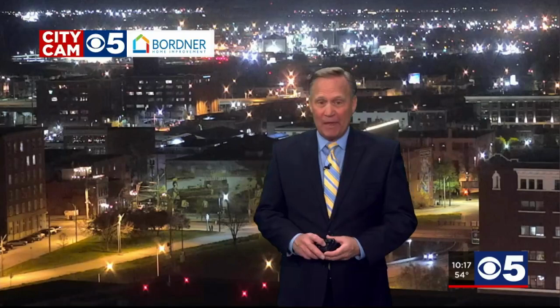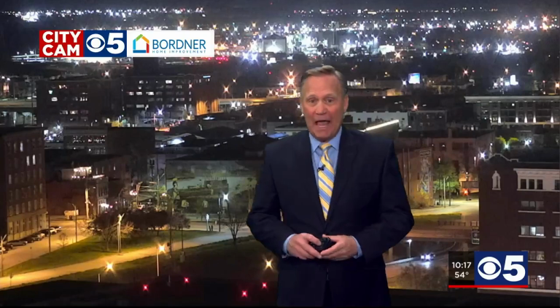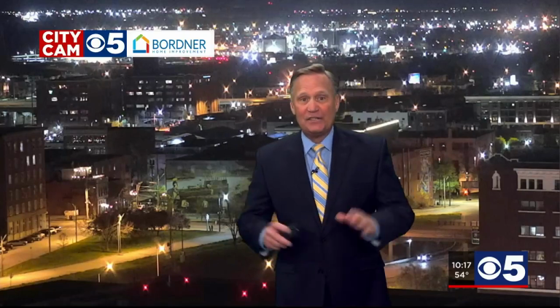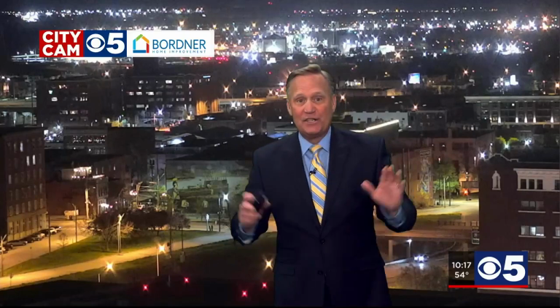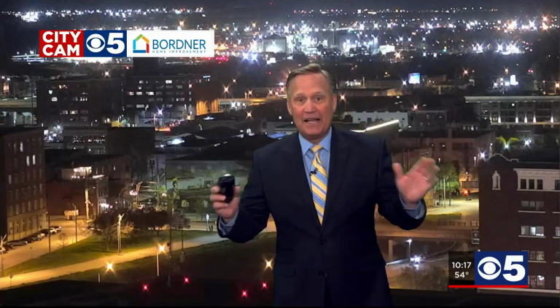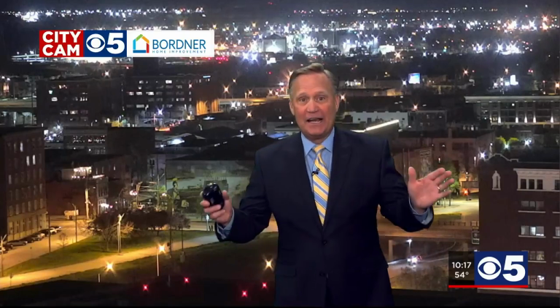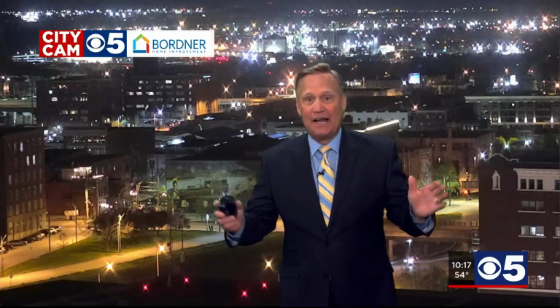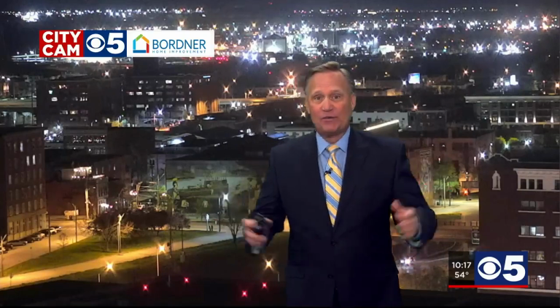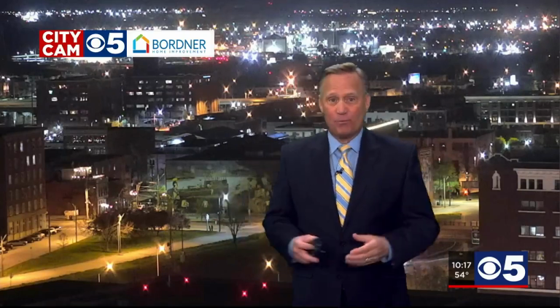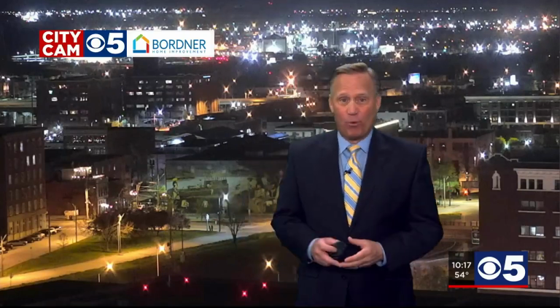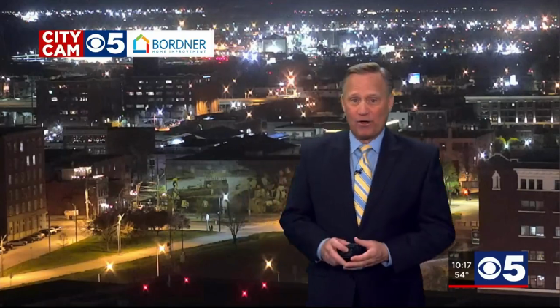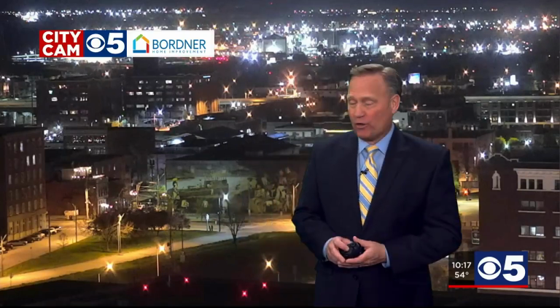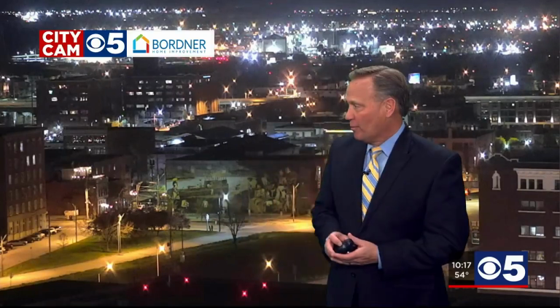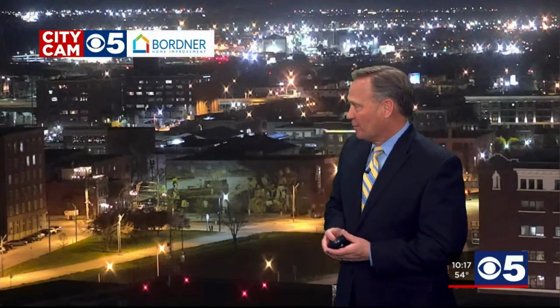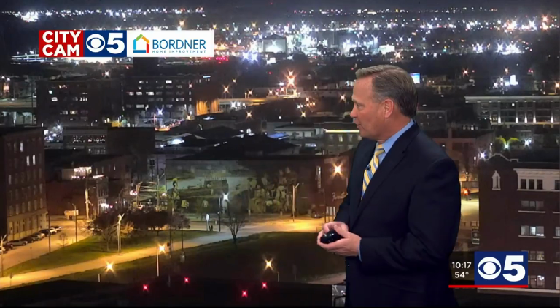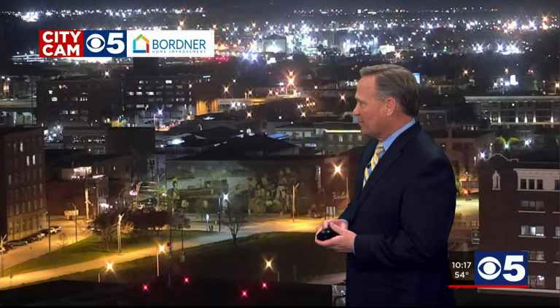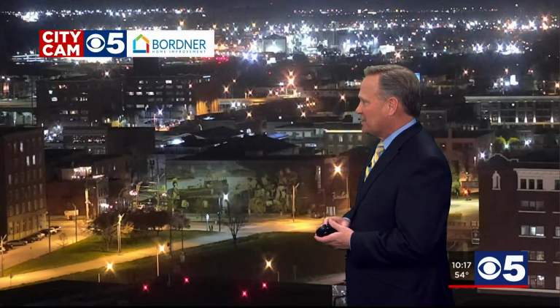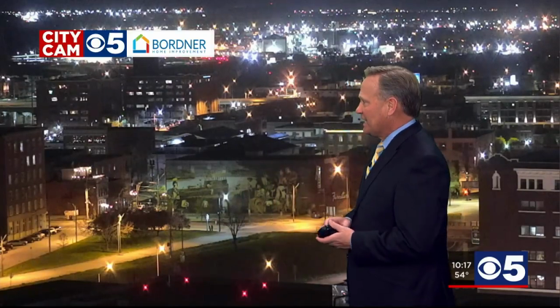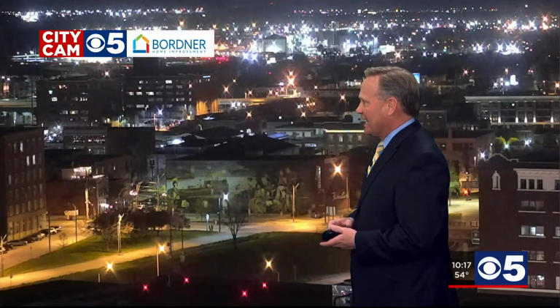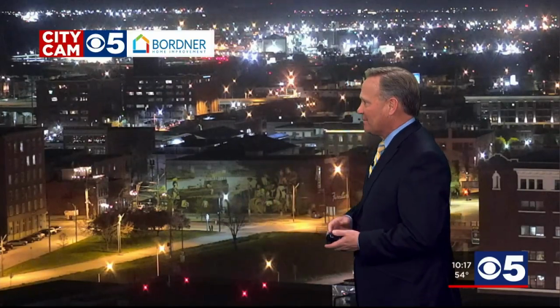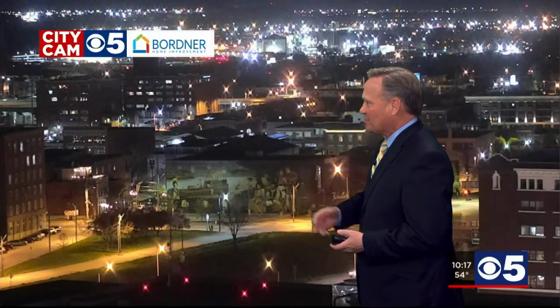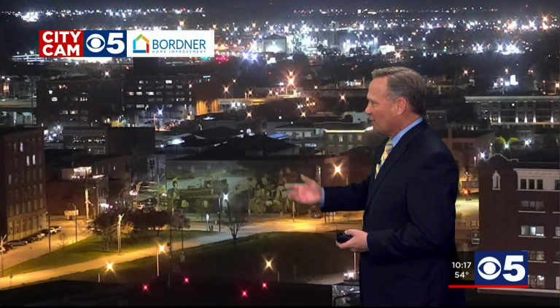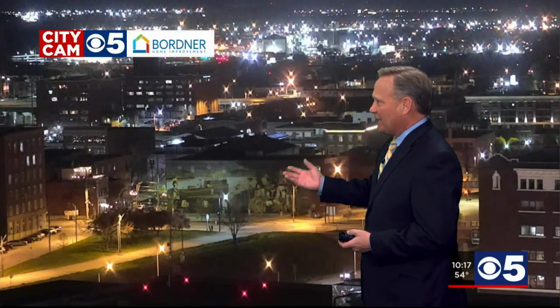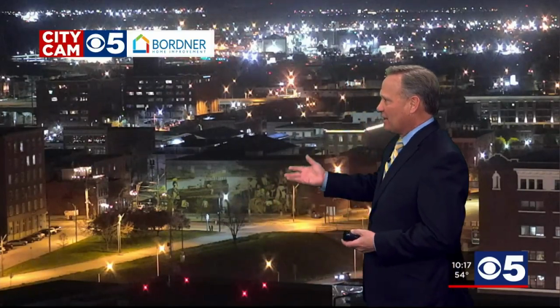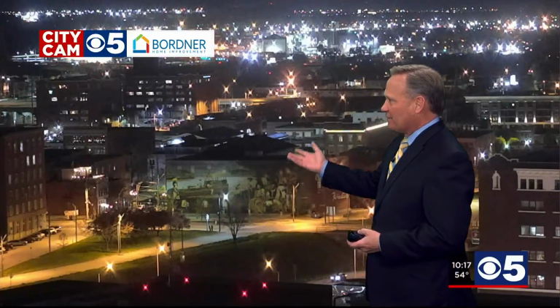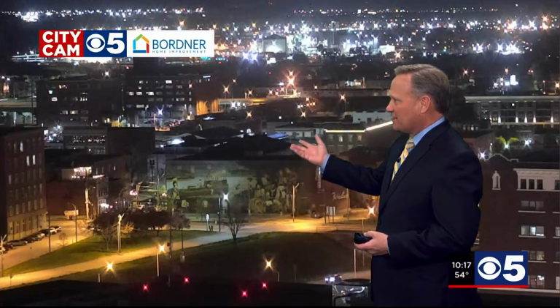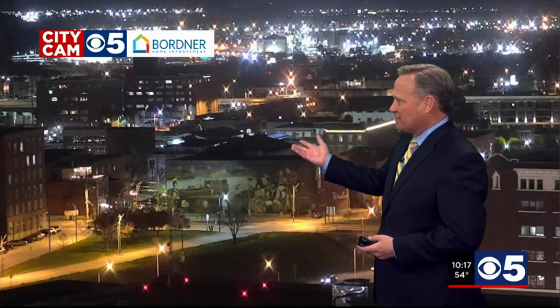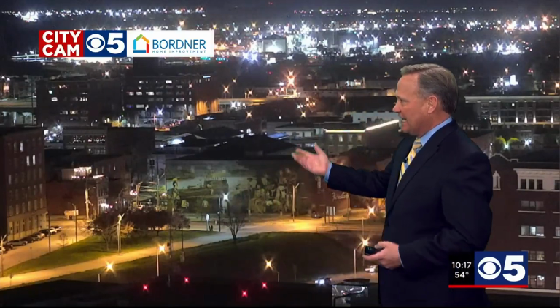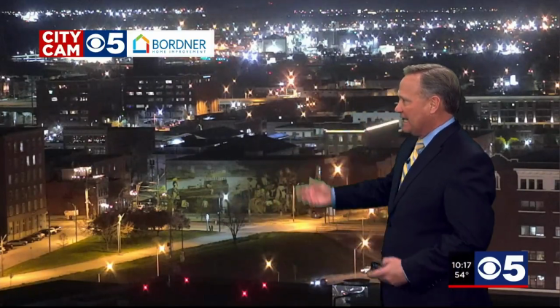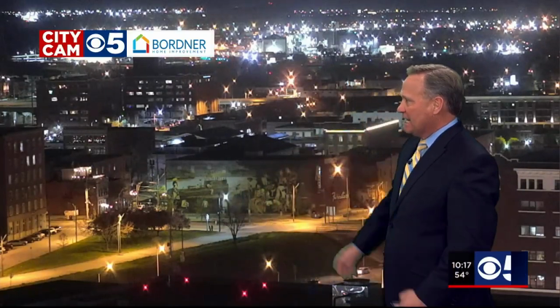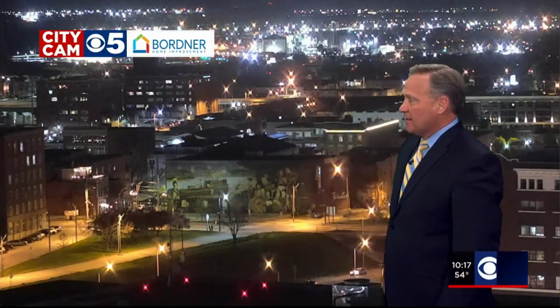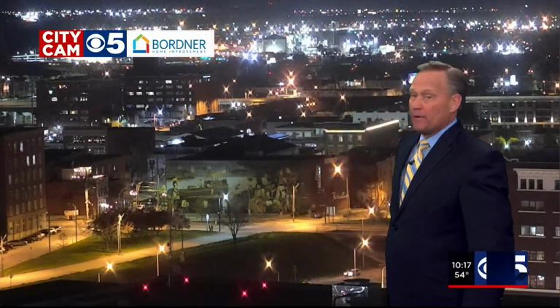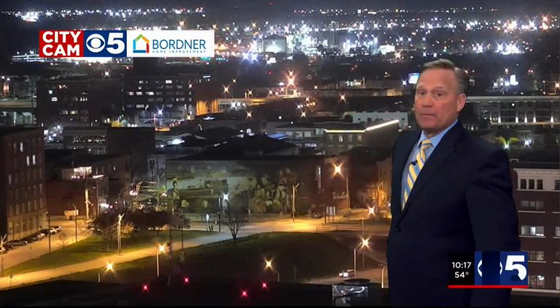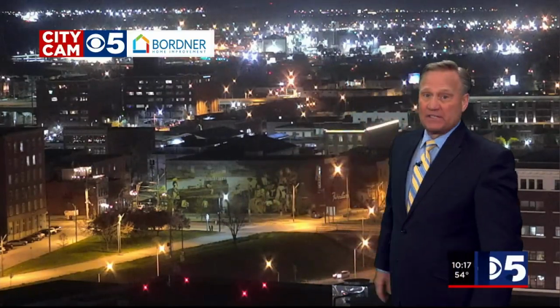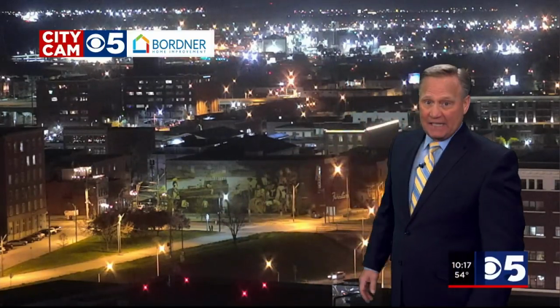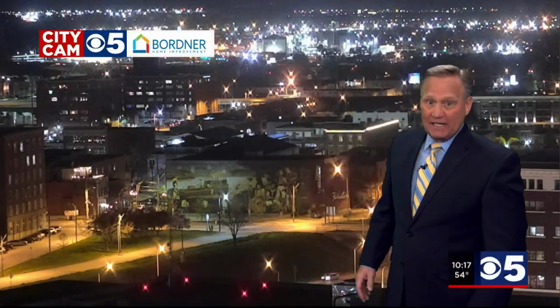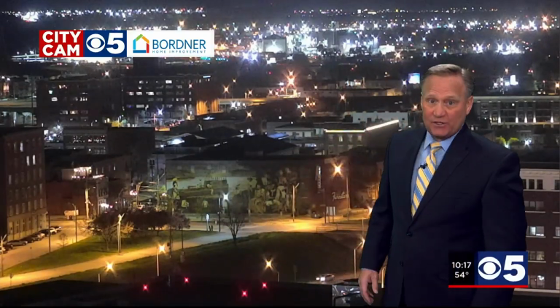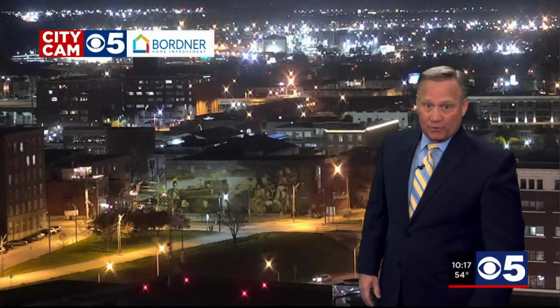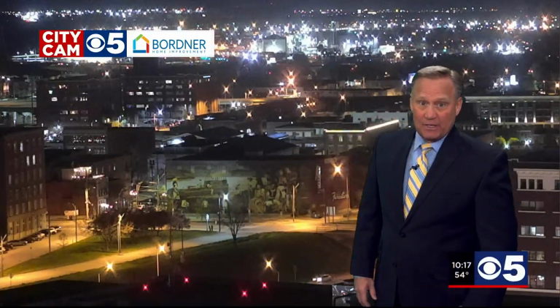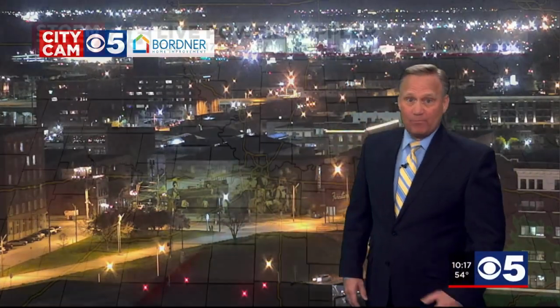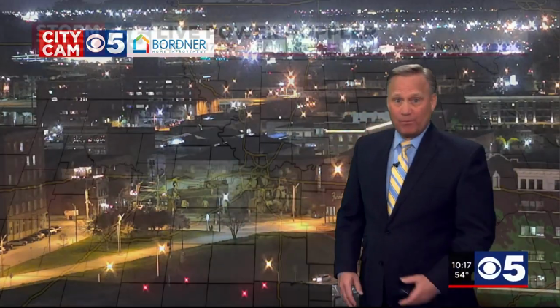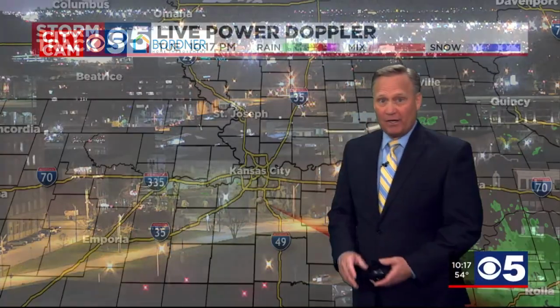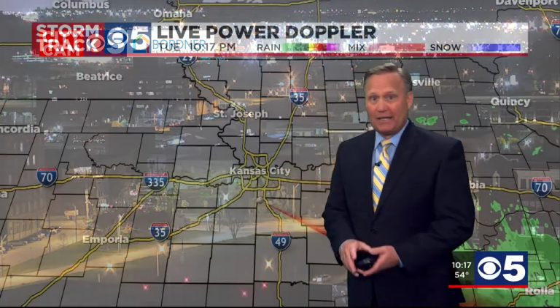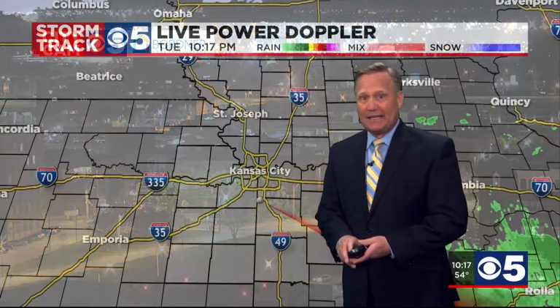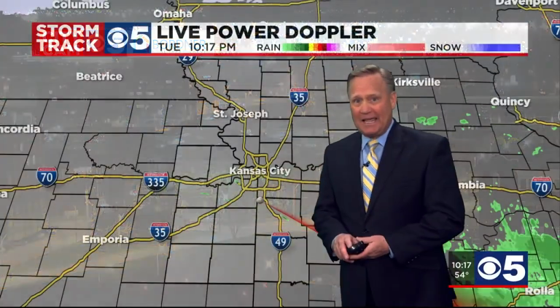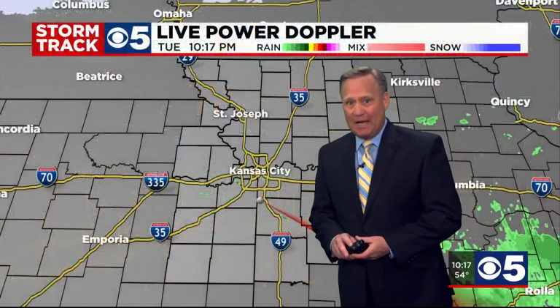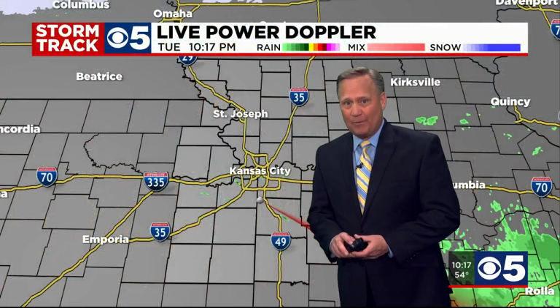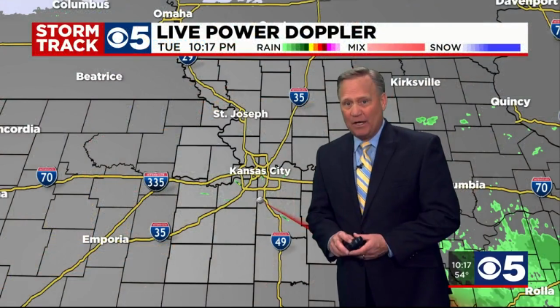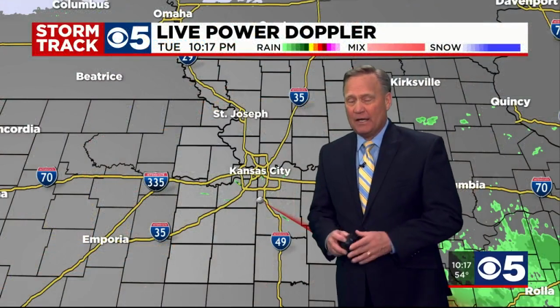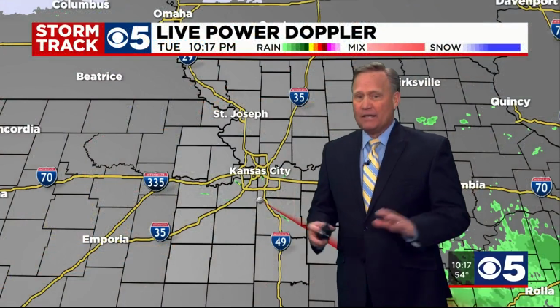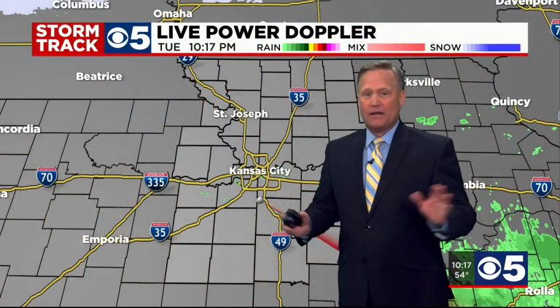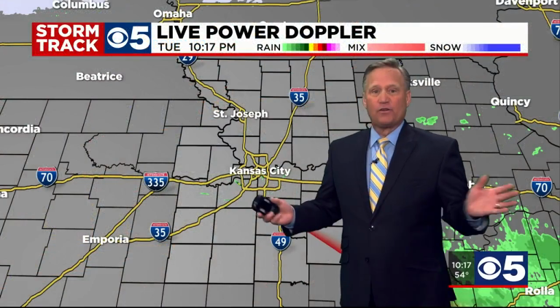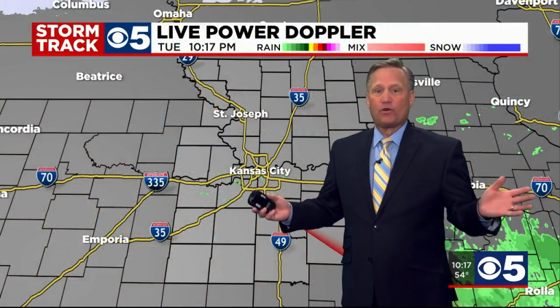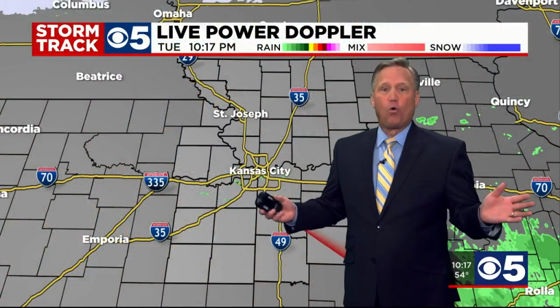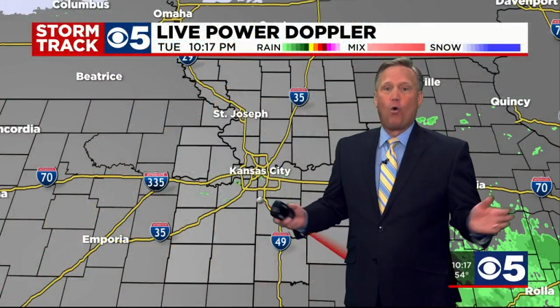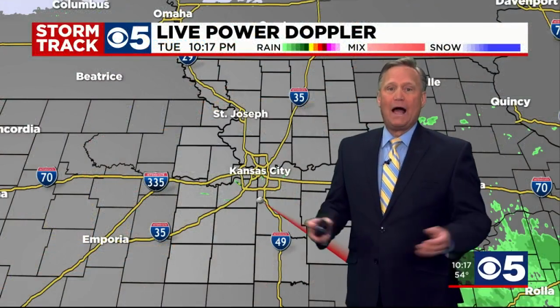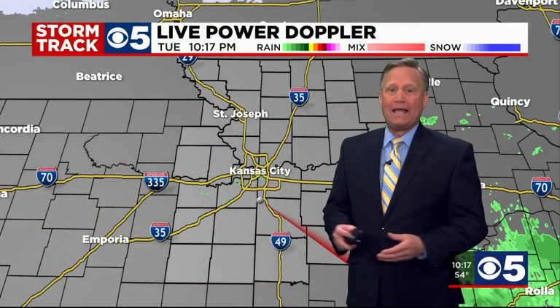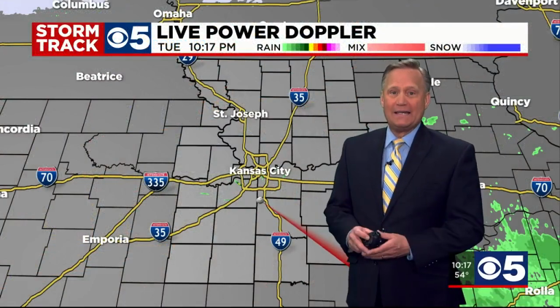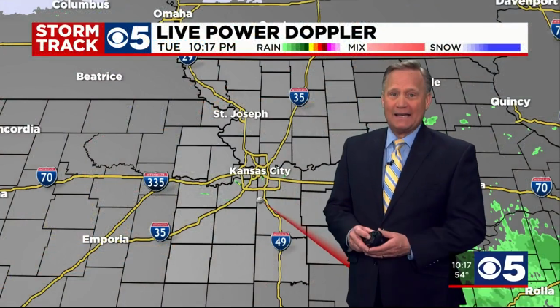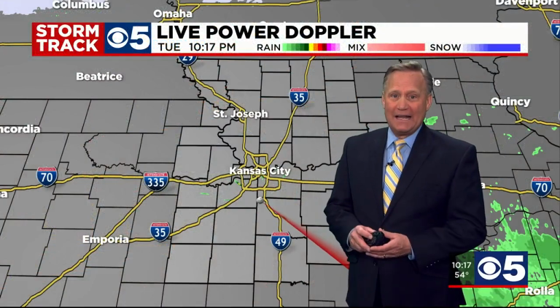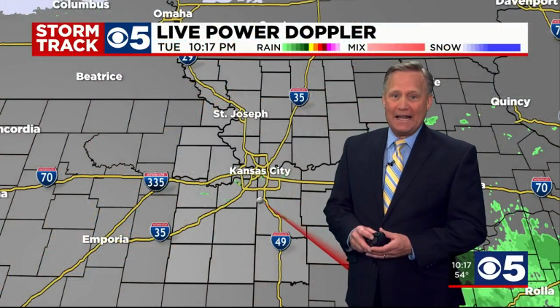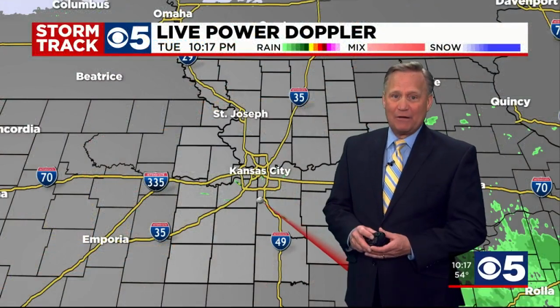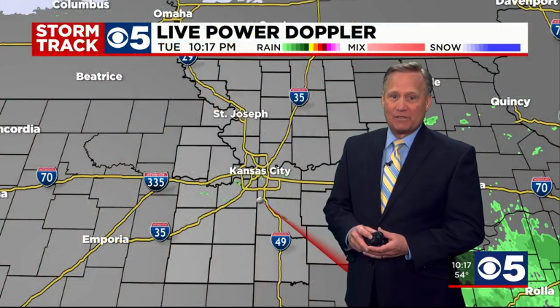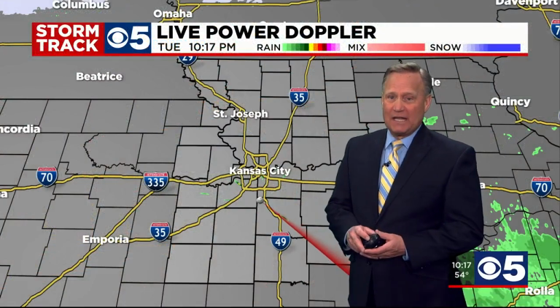Checking out your Bordner Home Improvement city cam as you look out over the city from the State Street building camera. Another quiet night outside.